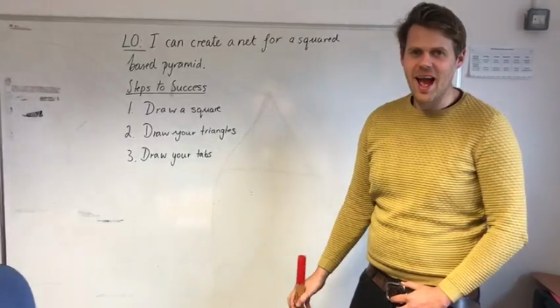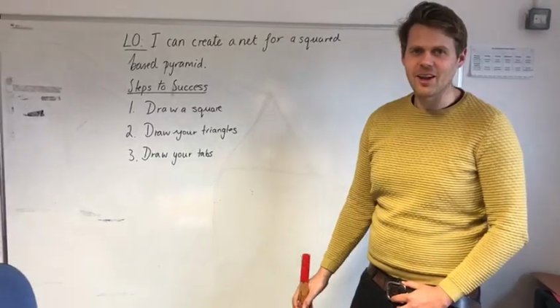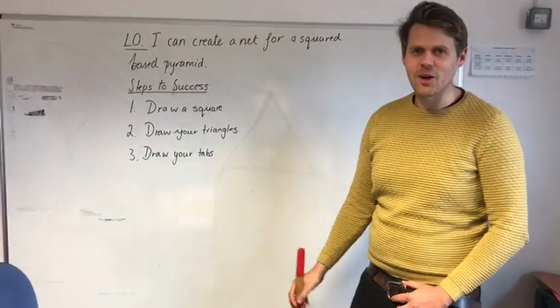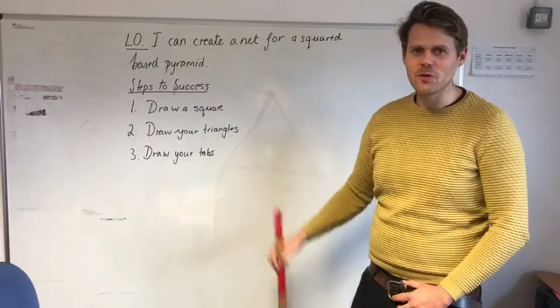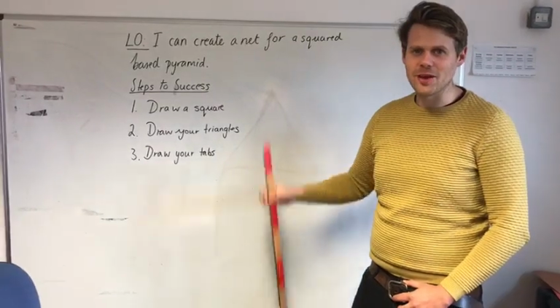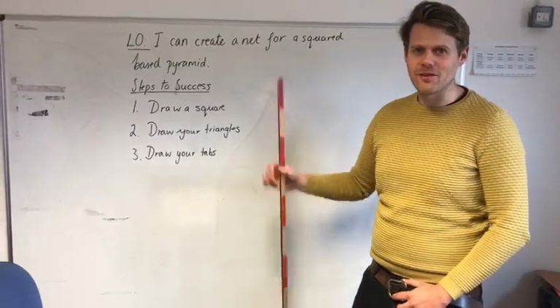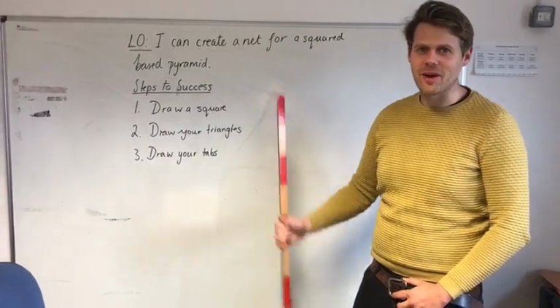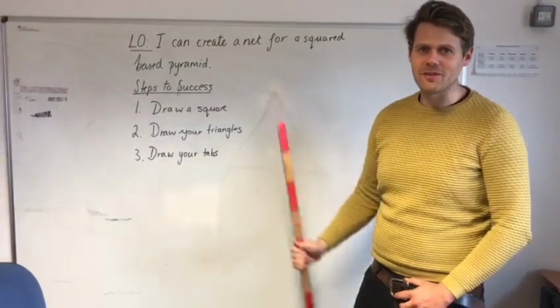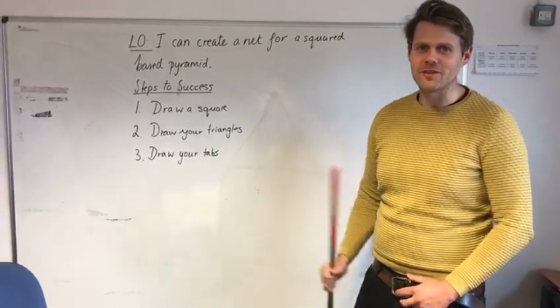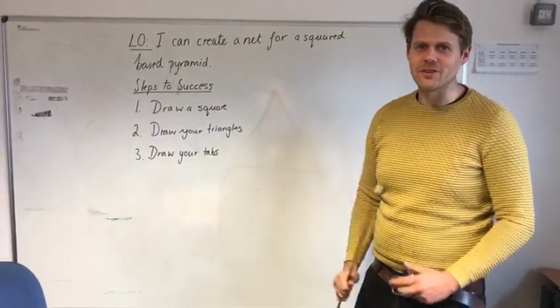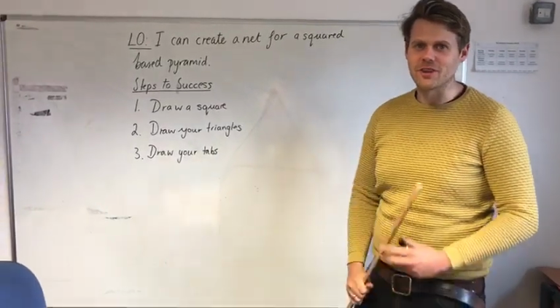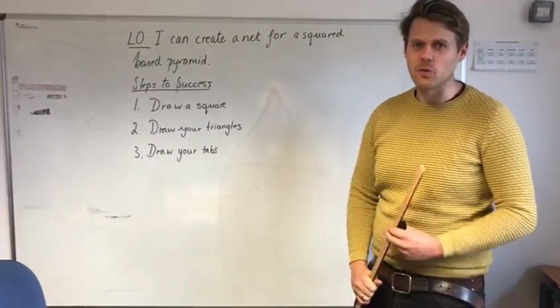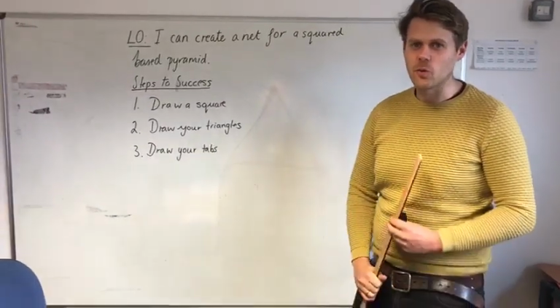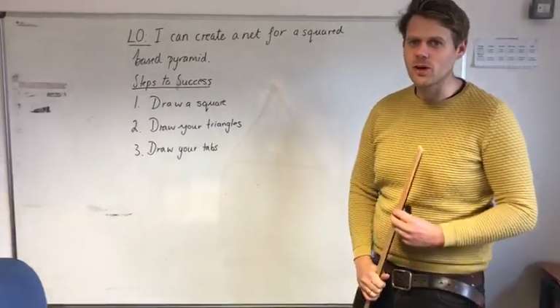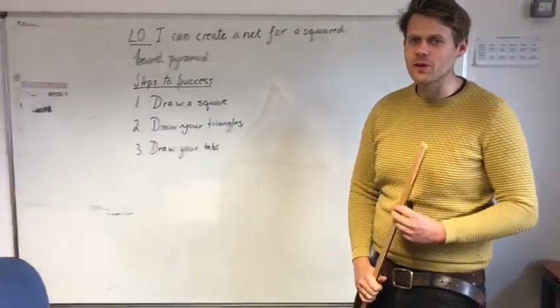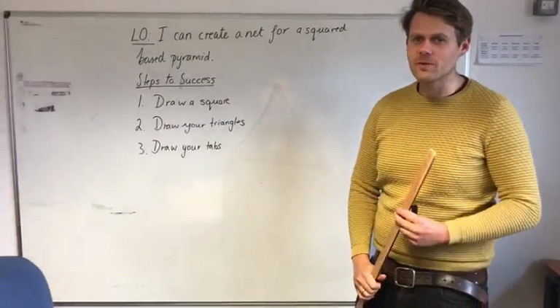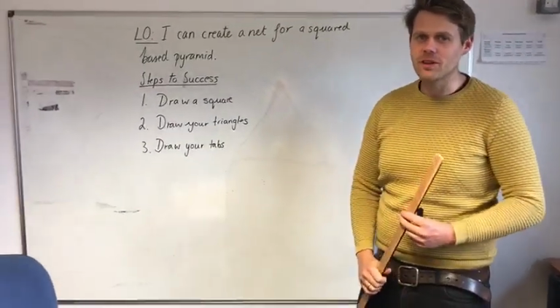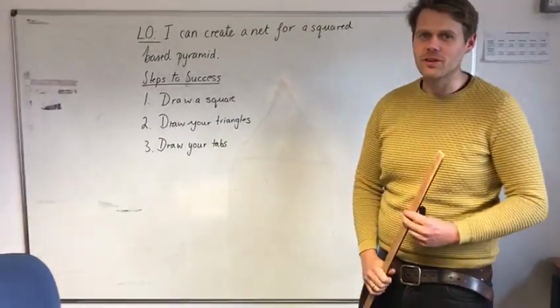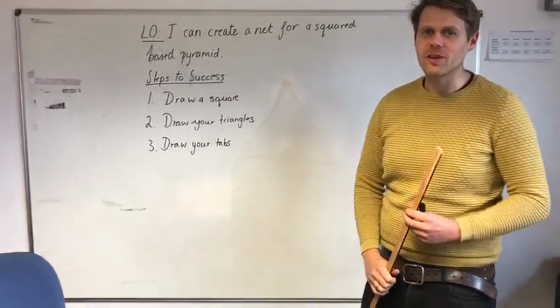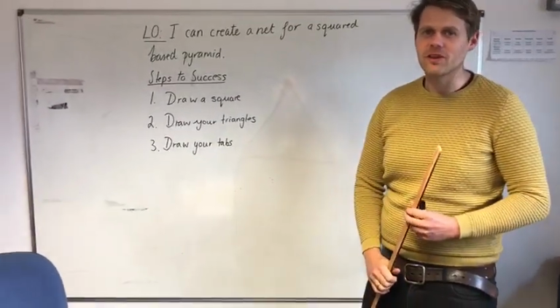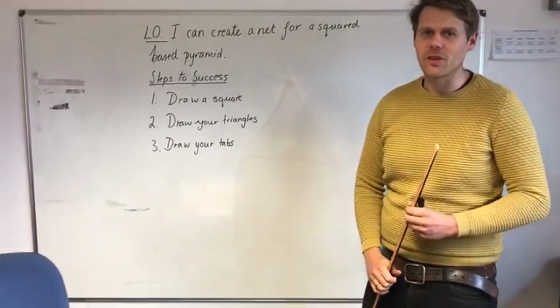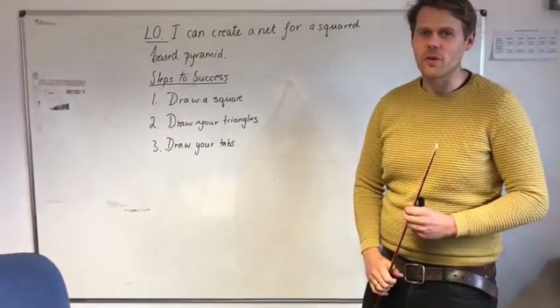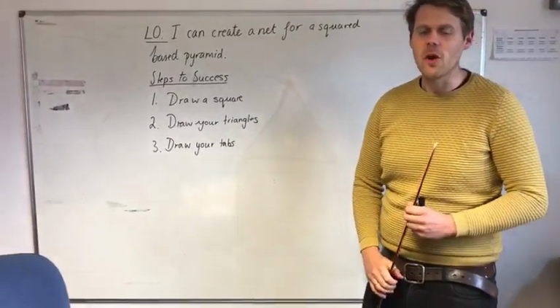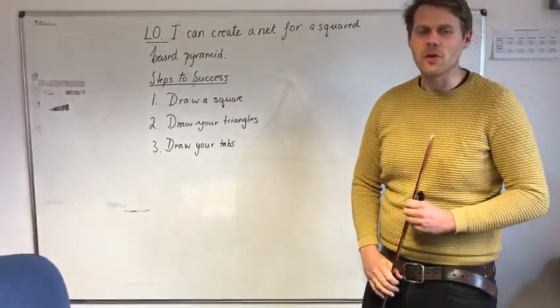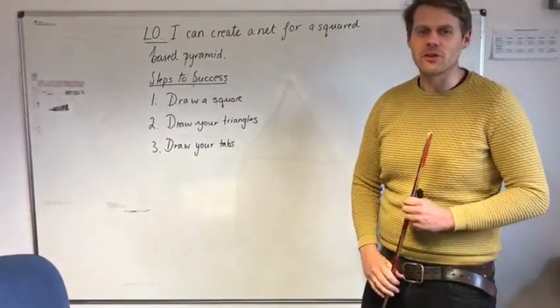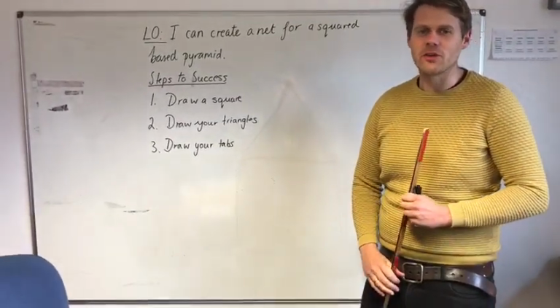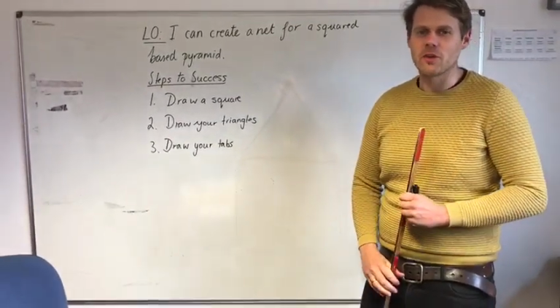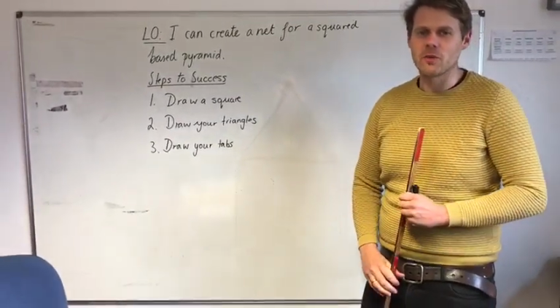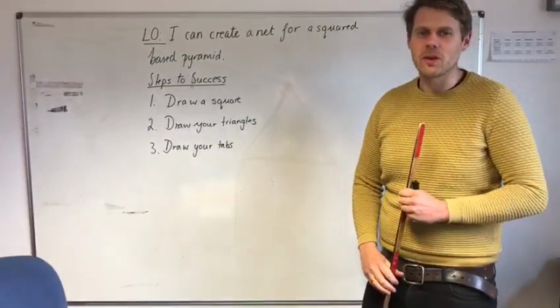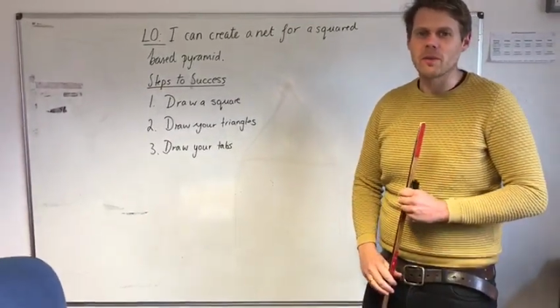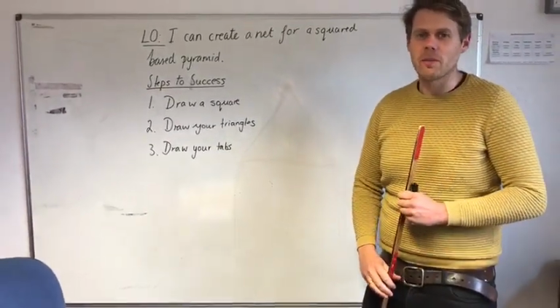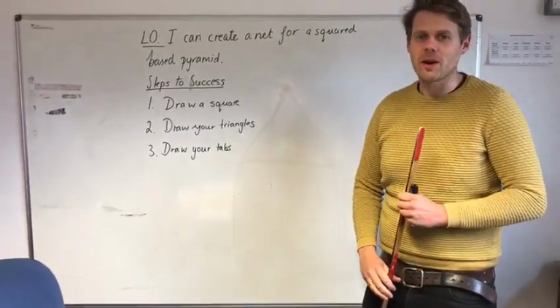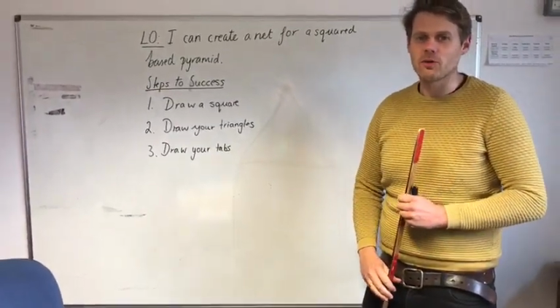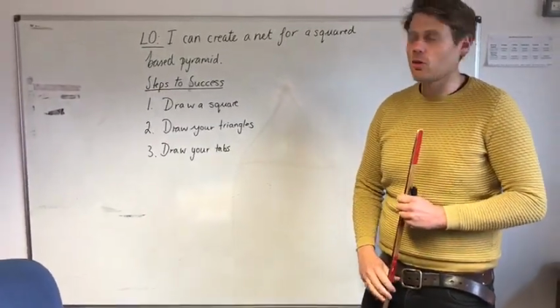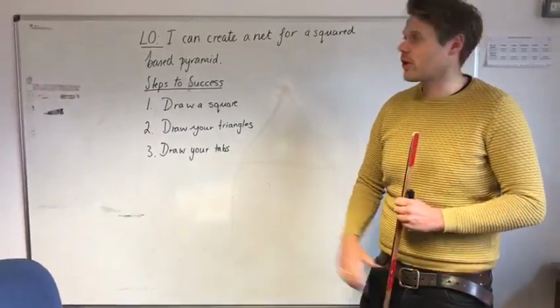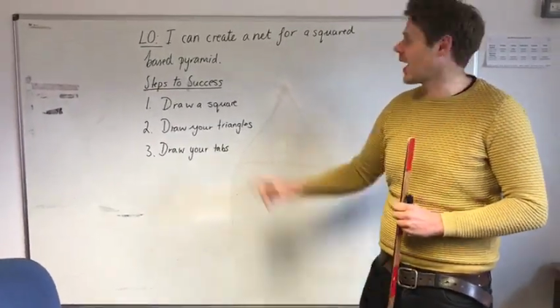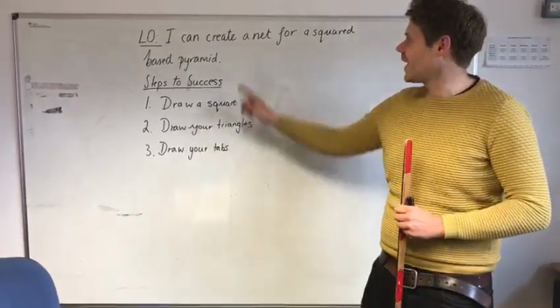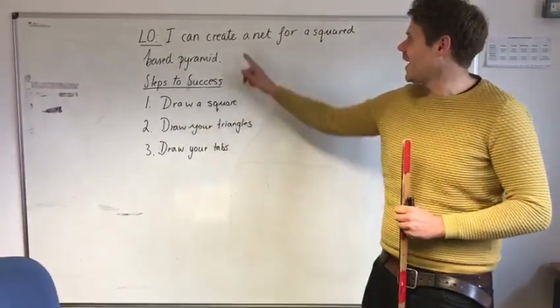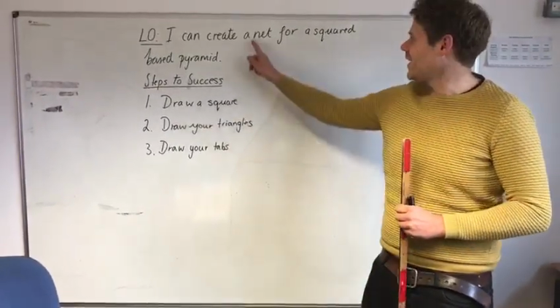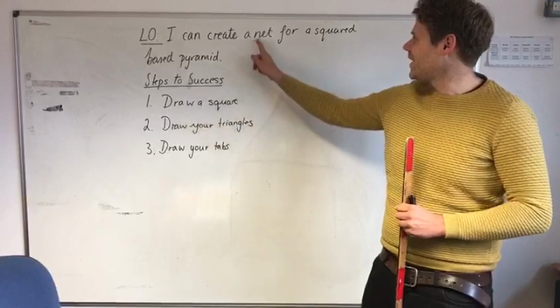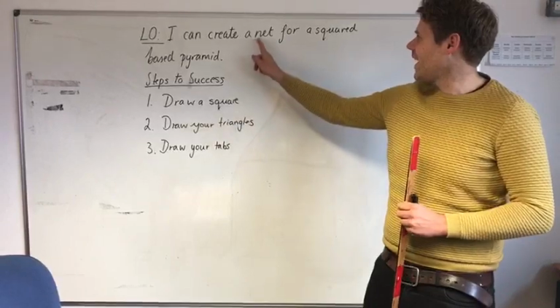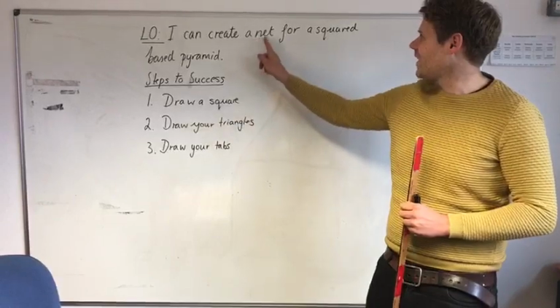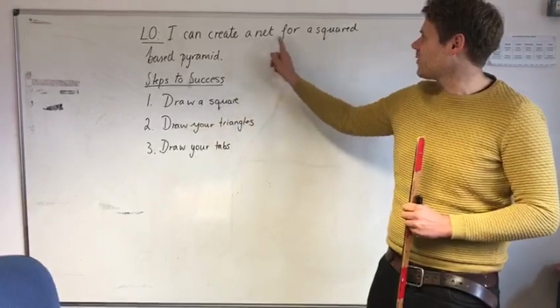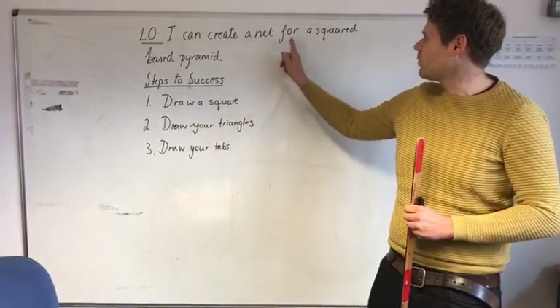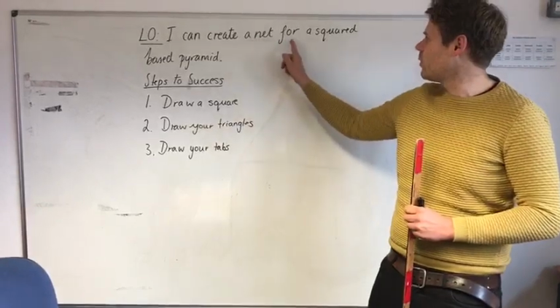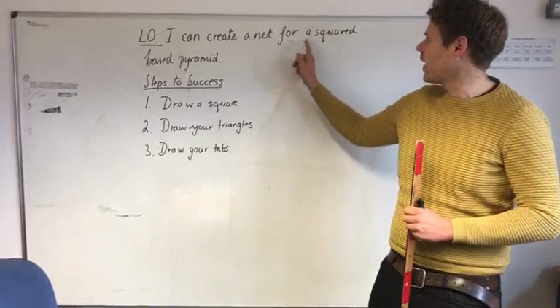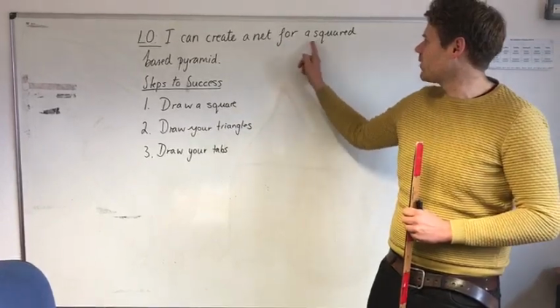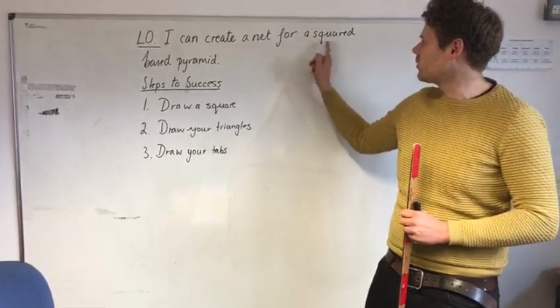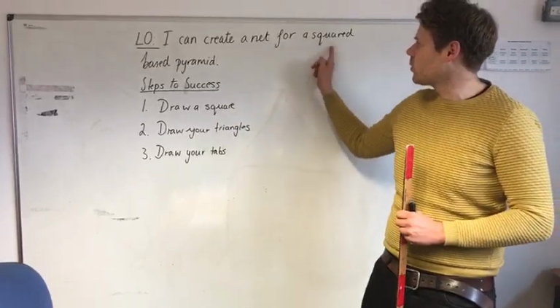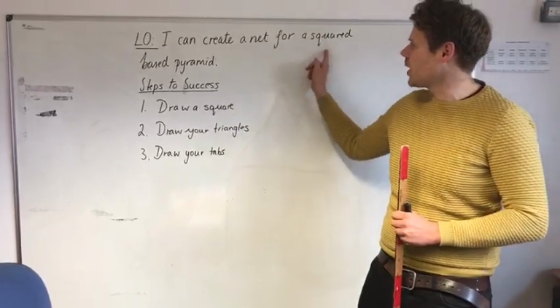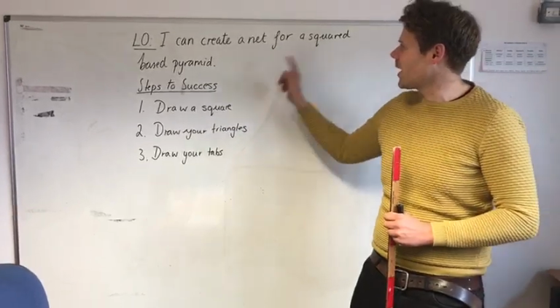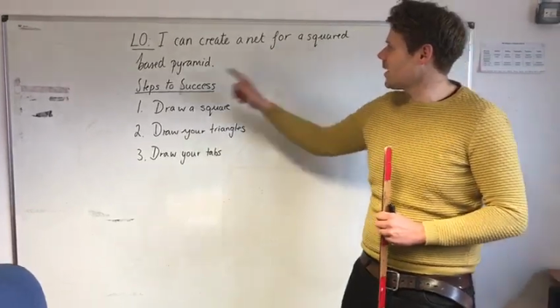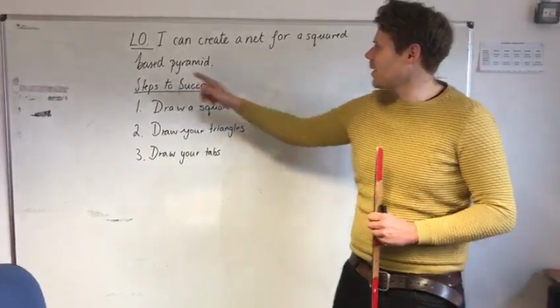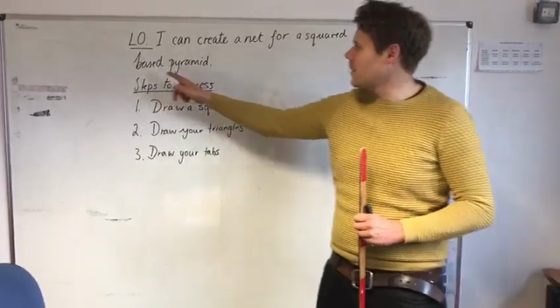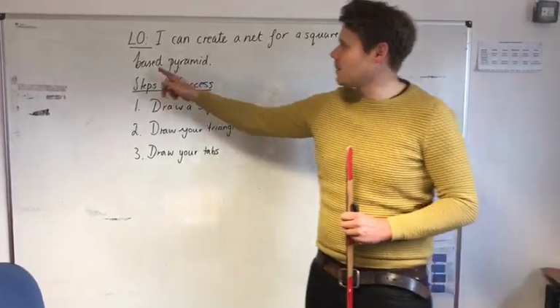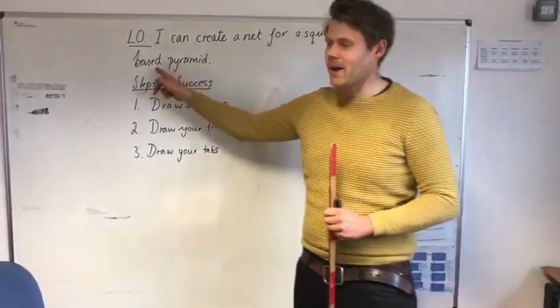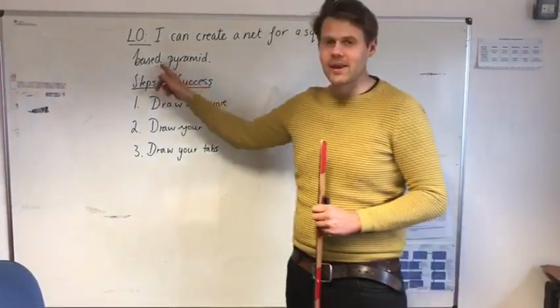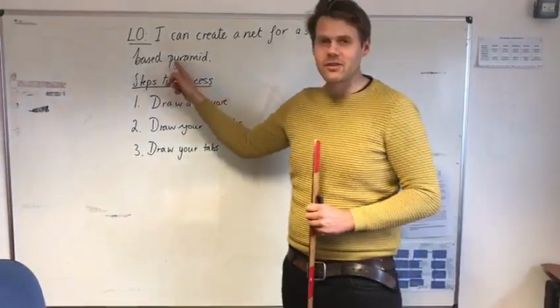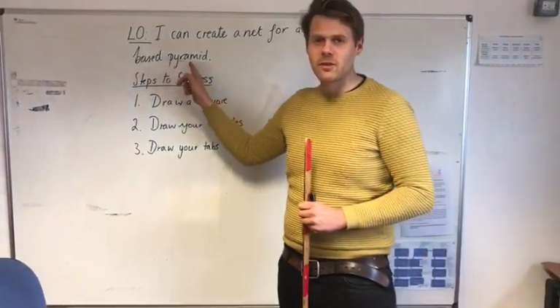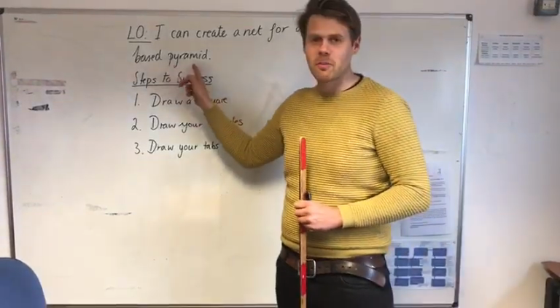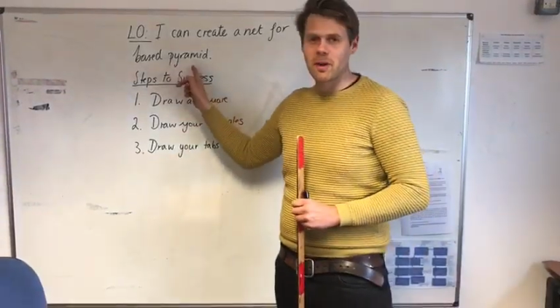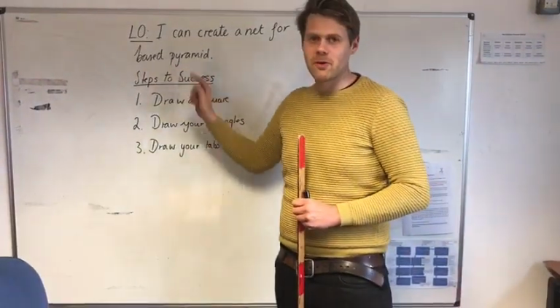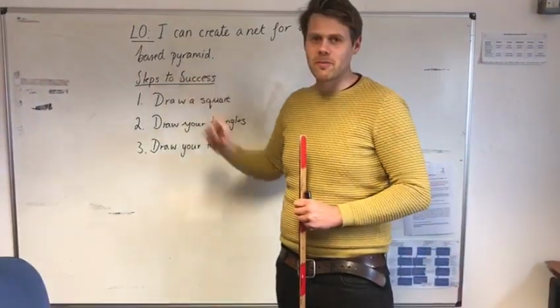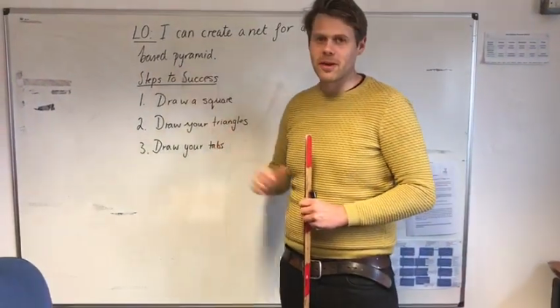Hello Year 5 and 6, and welcome to this video which is going to be about drawing a net for a square-based pyramid.